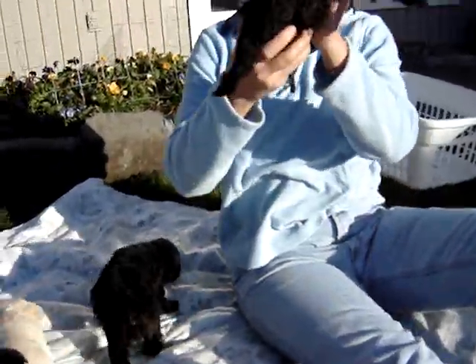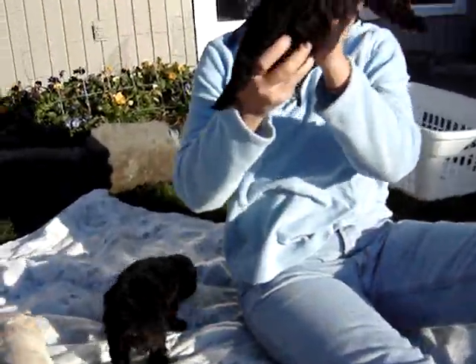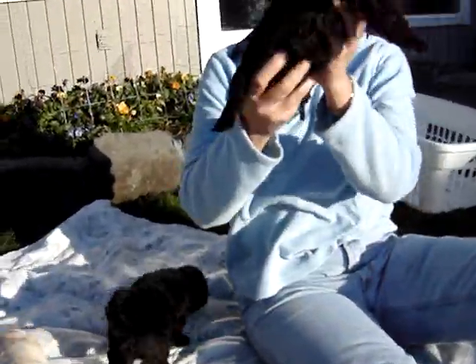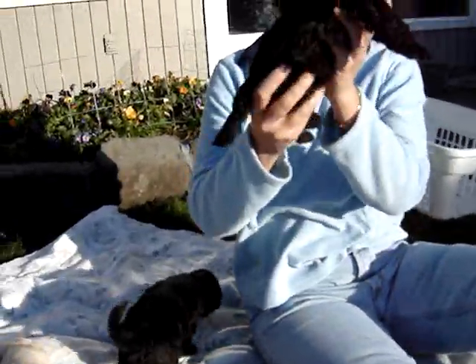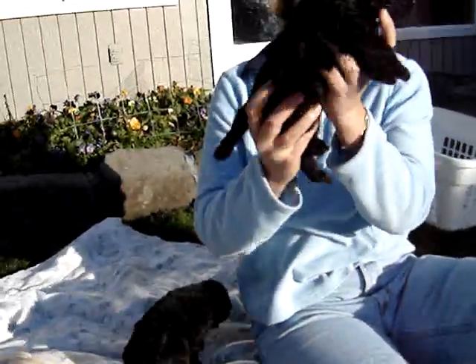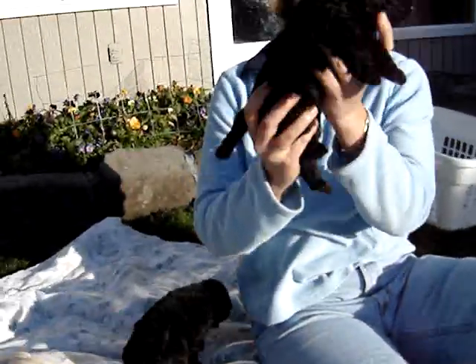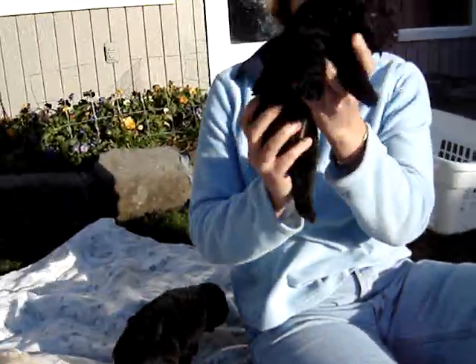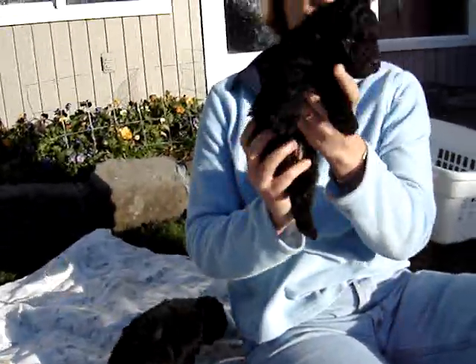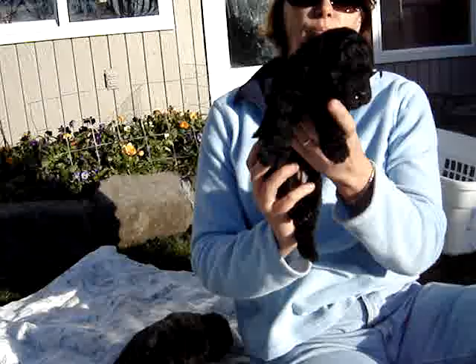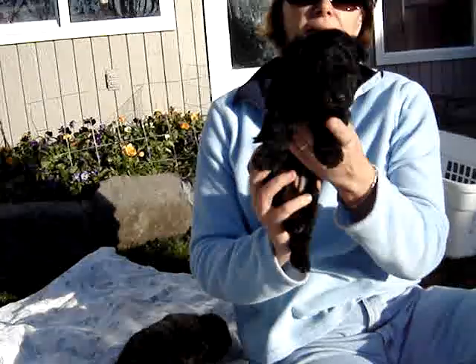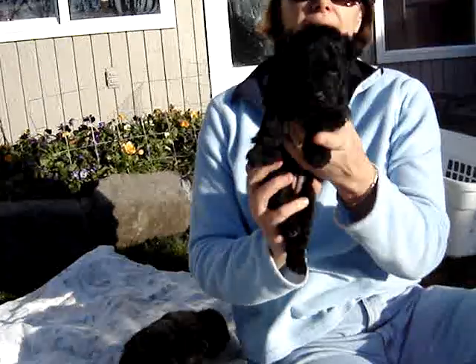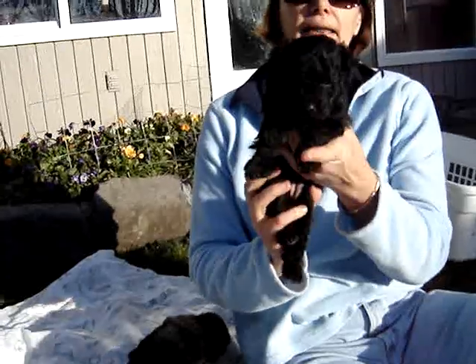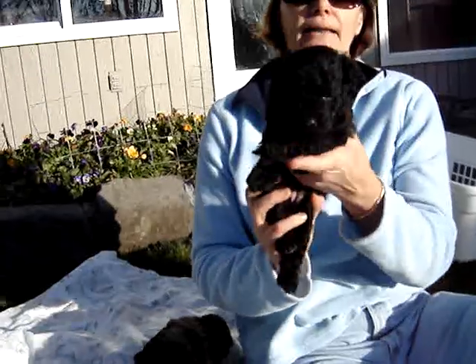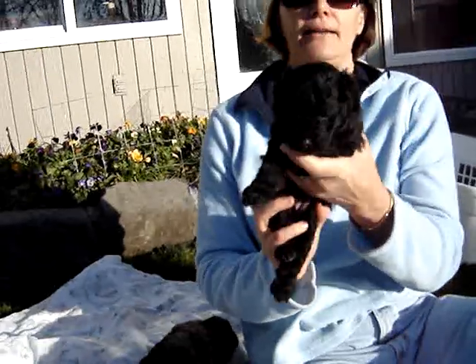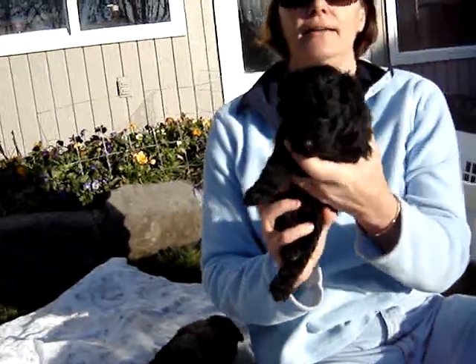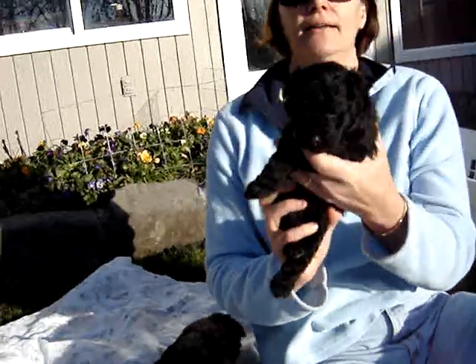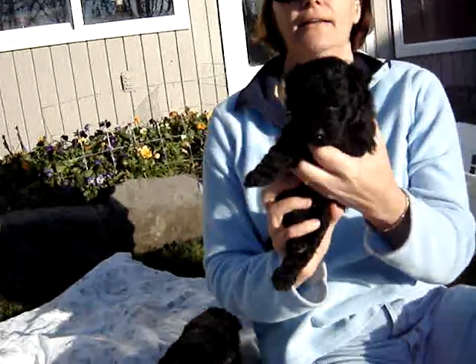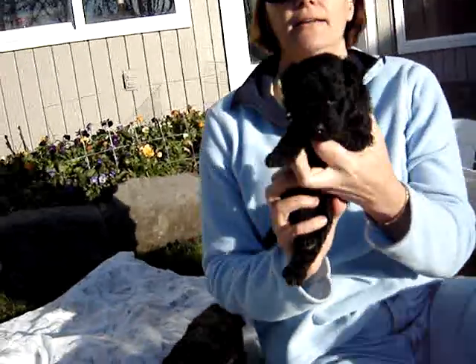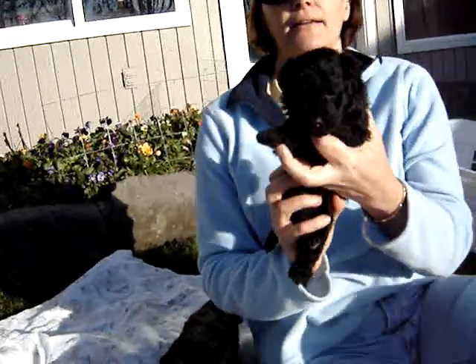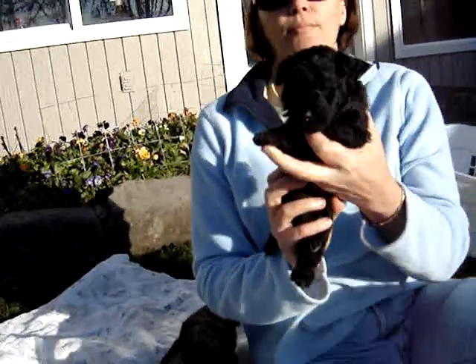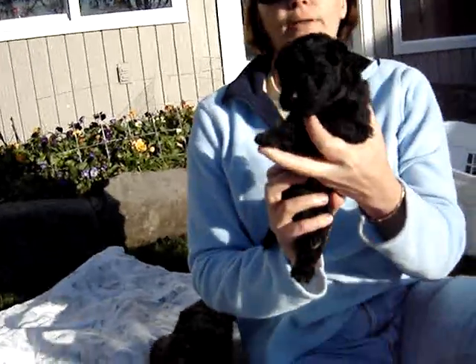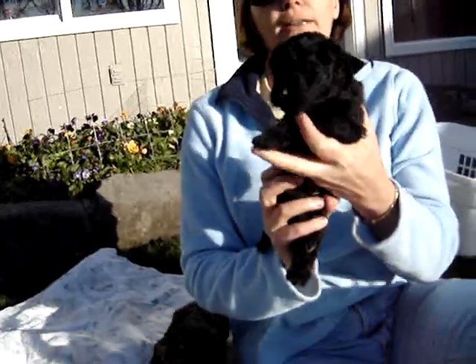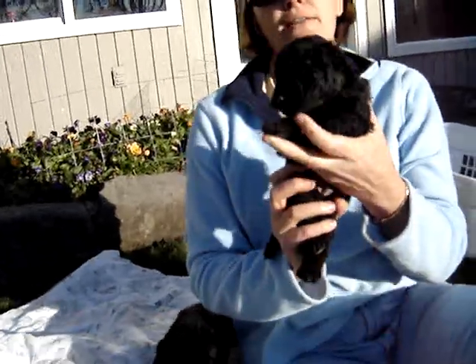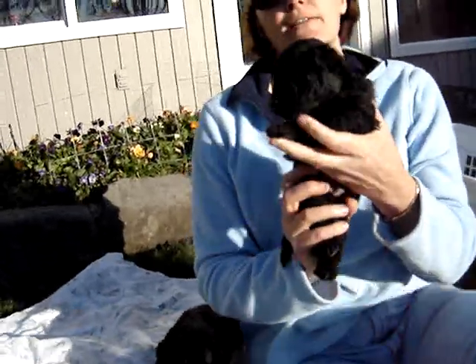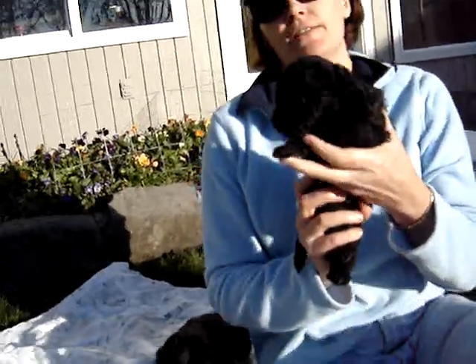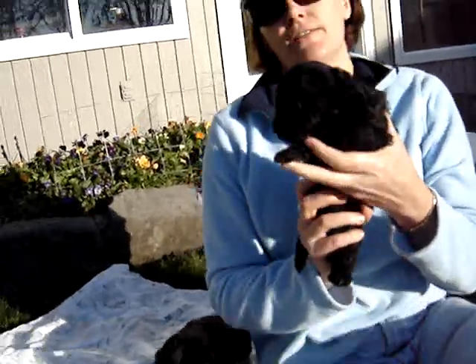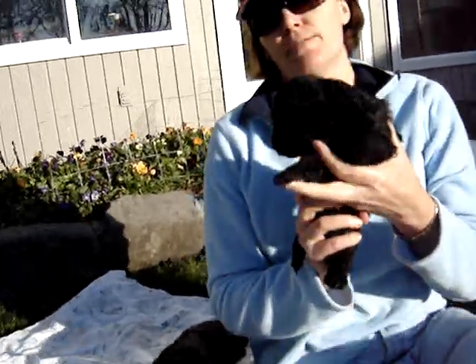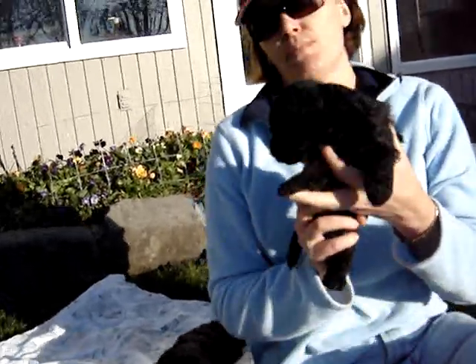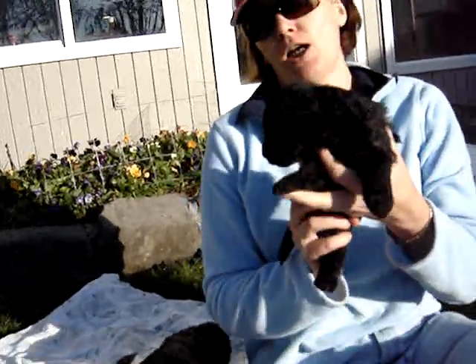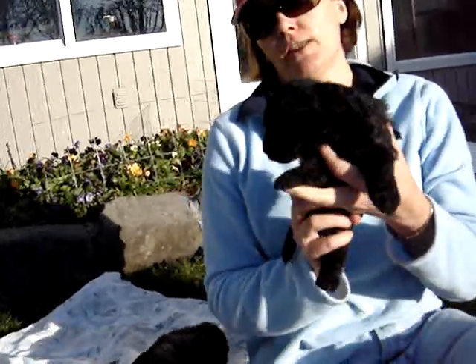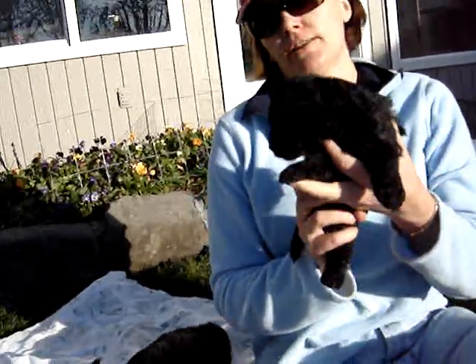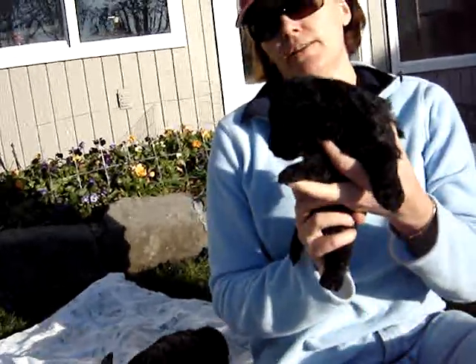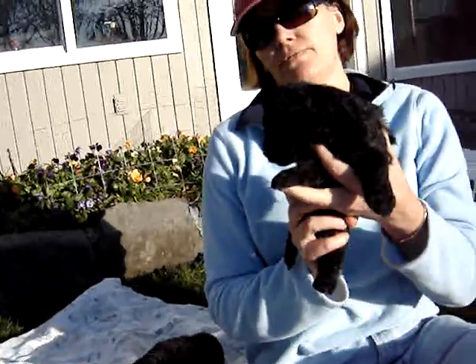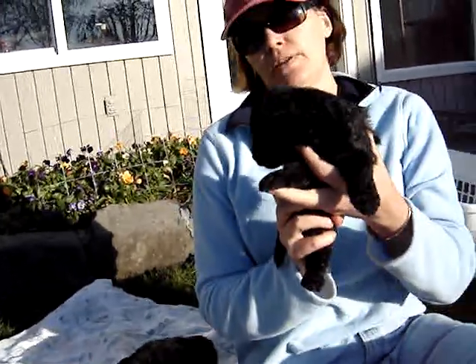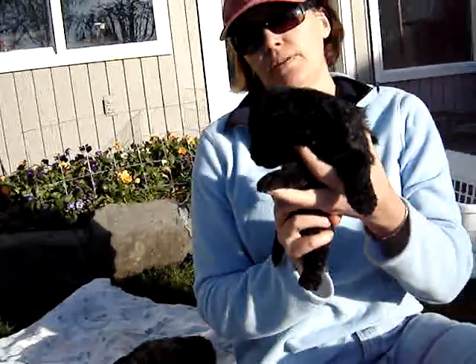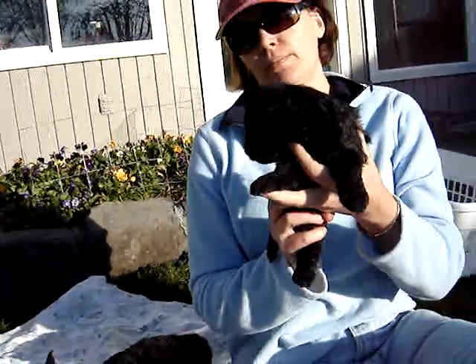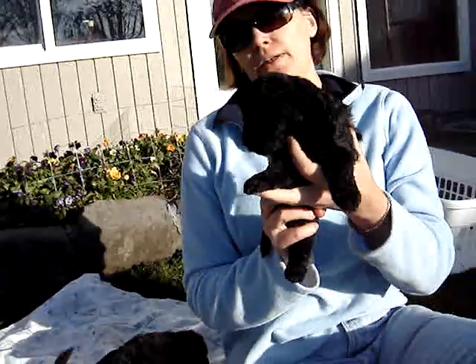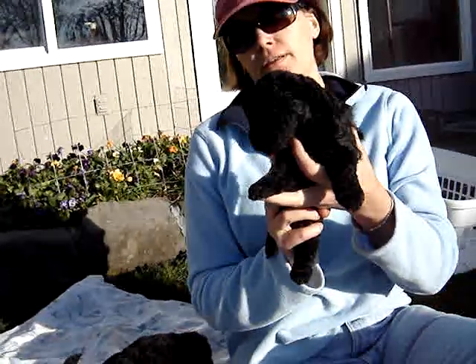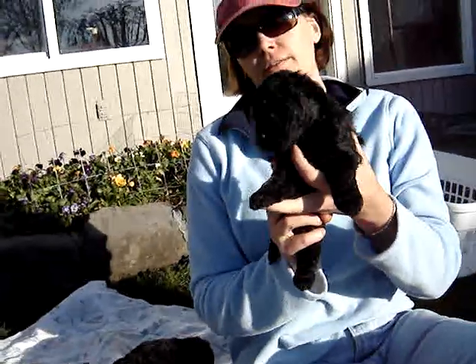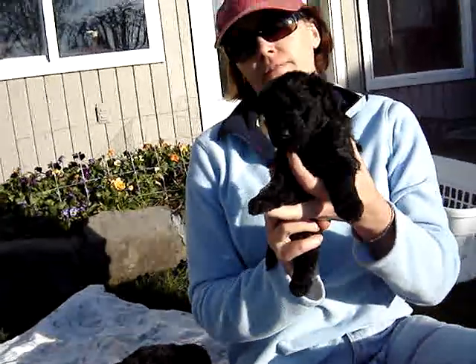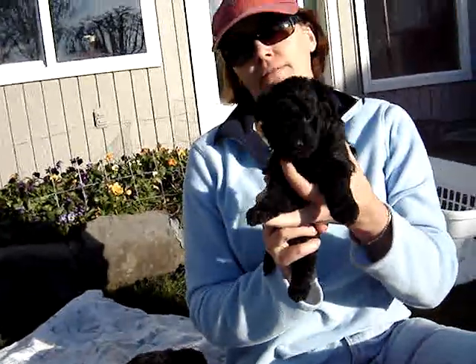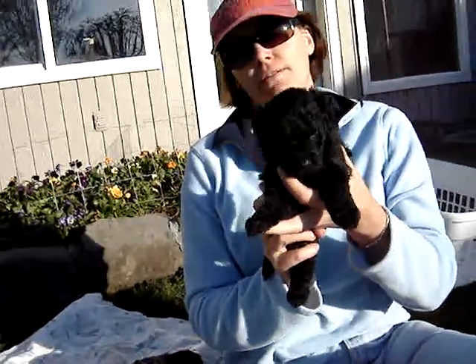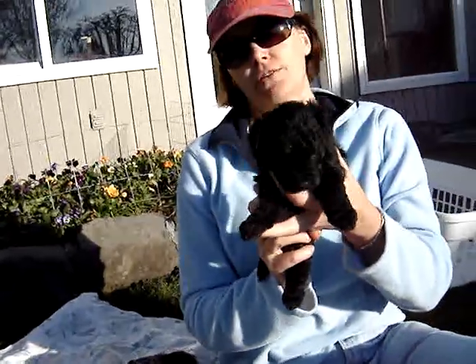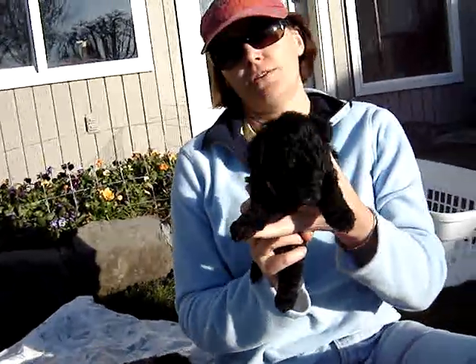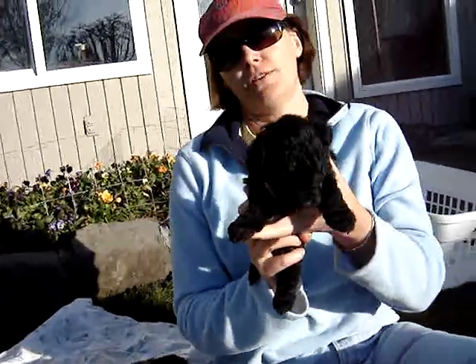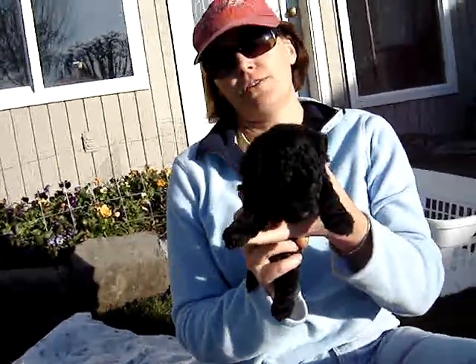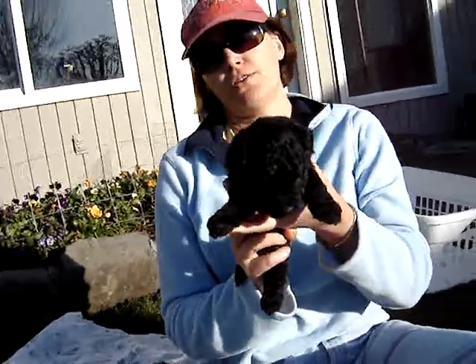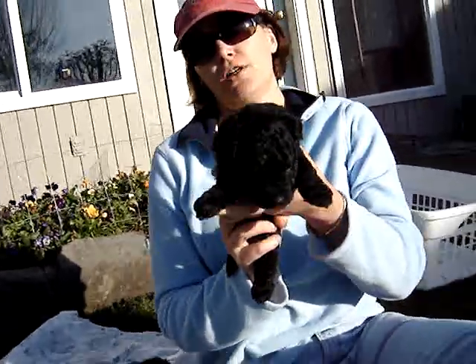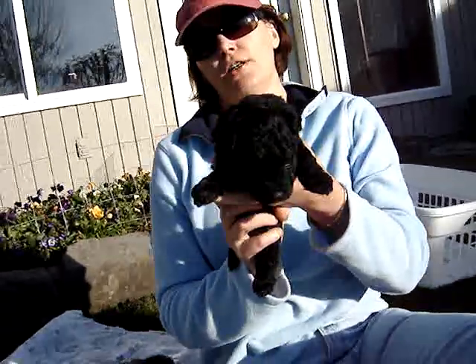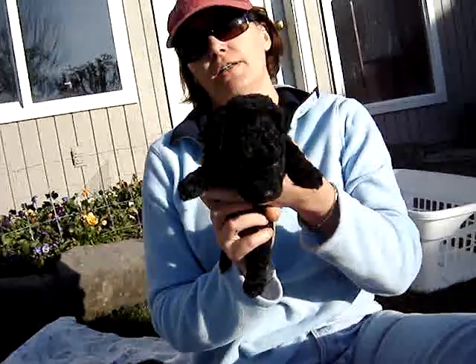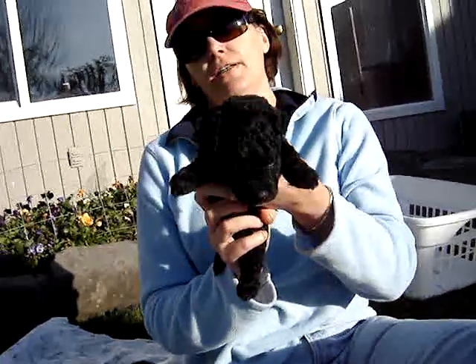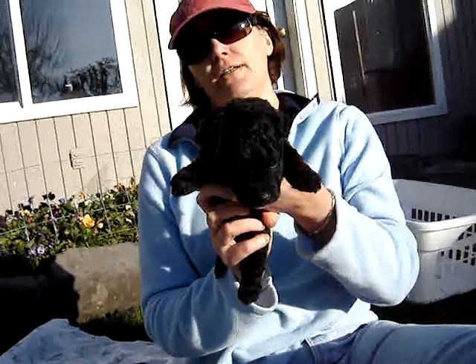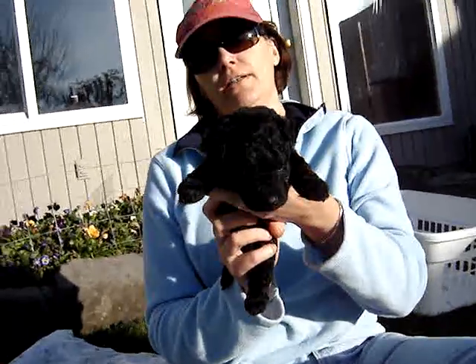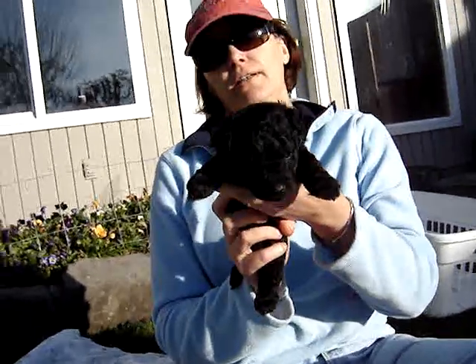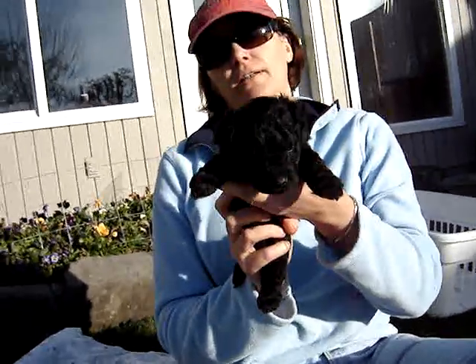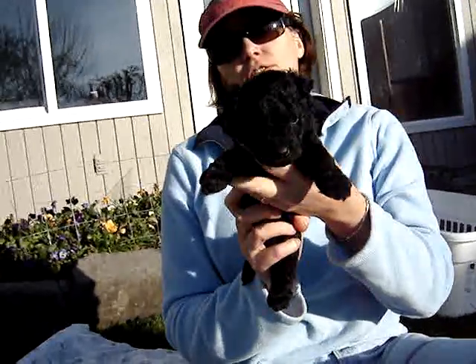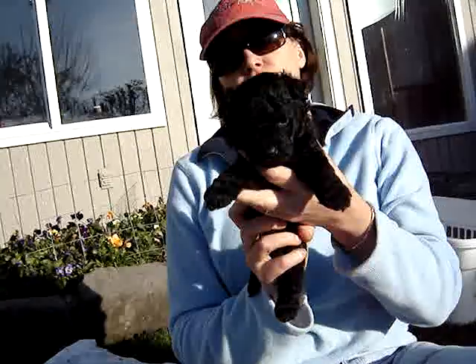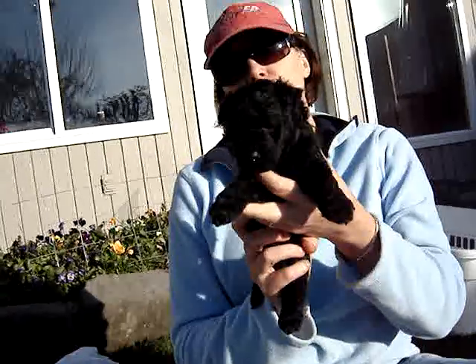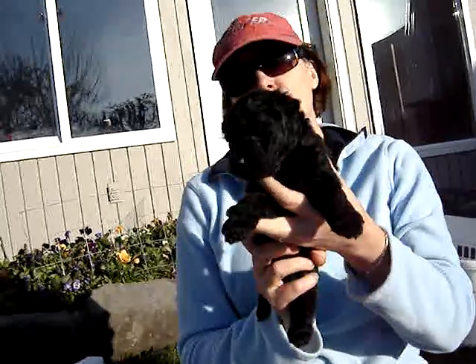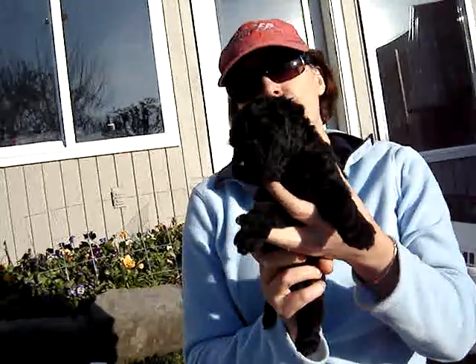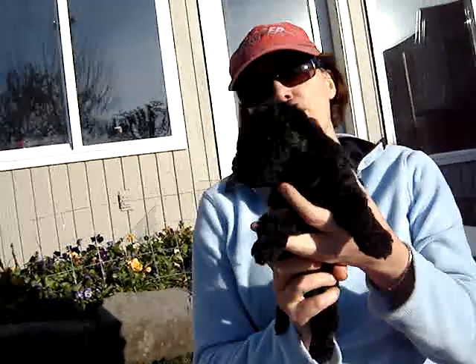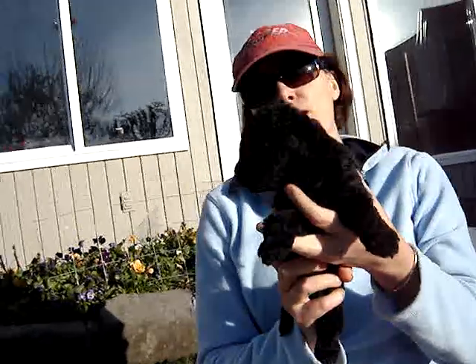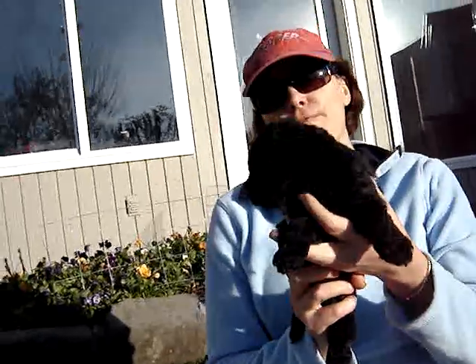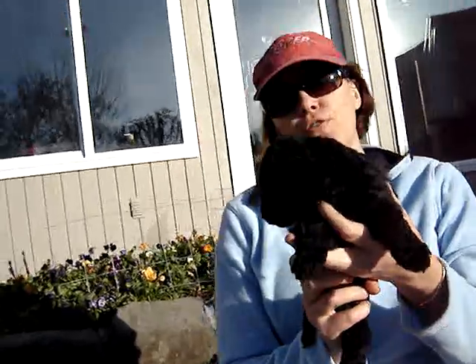This is Binky. Binky's the smallest female. She's dark. She's very thoughtful.